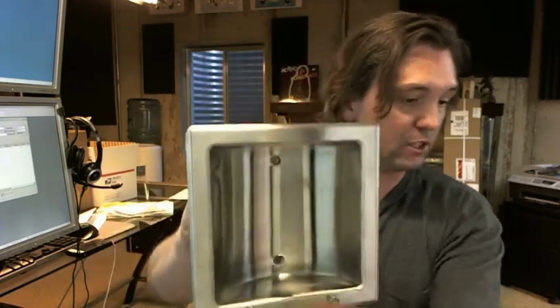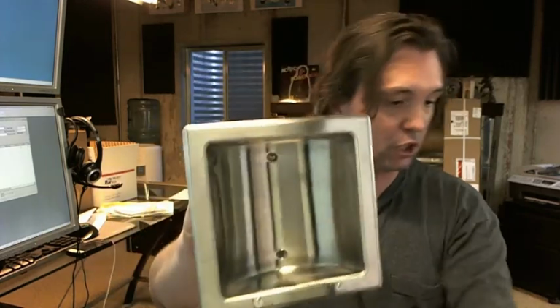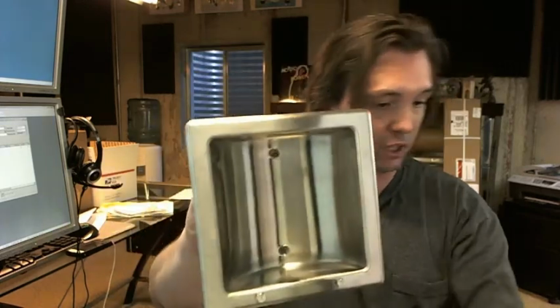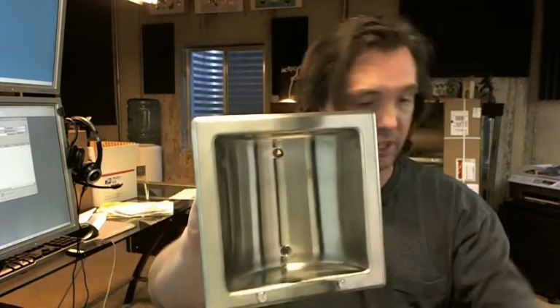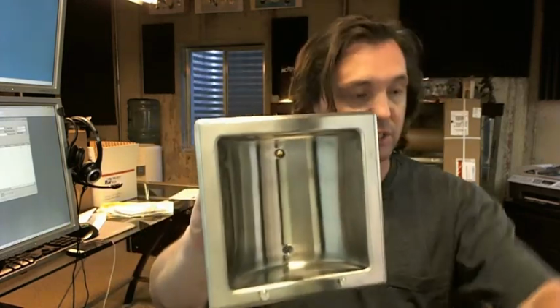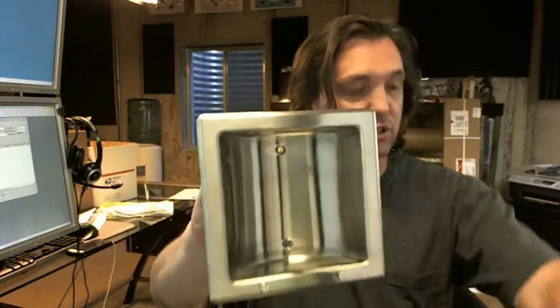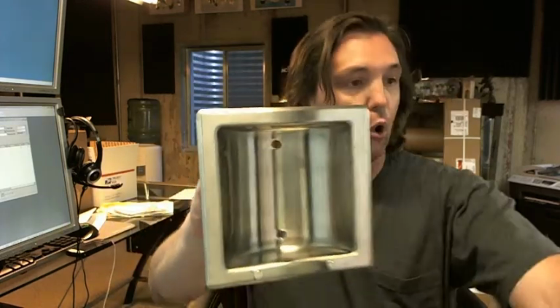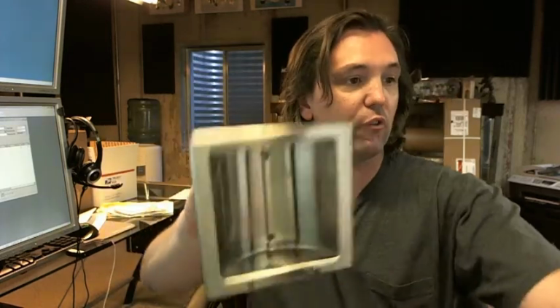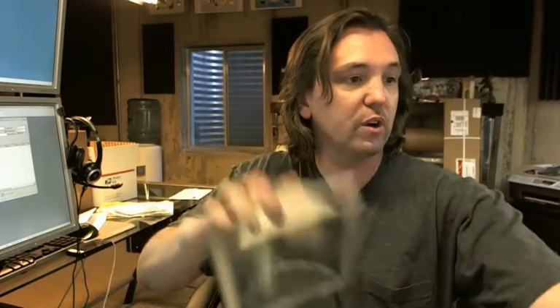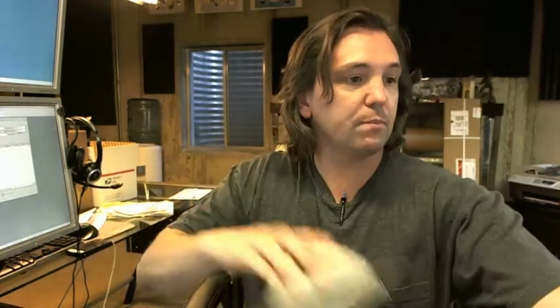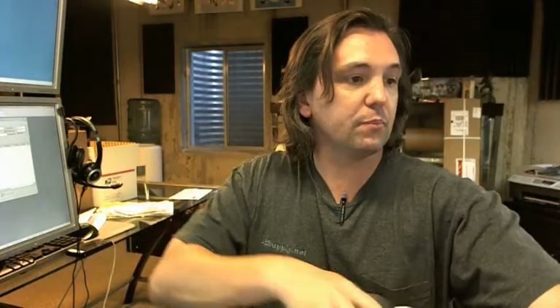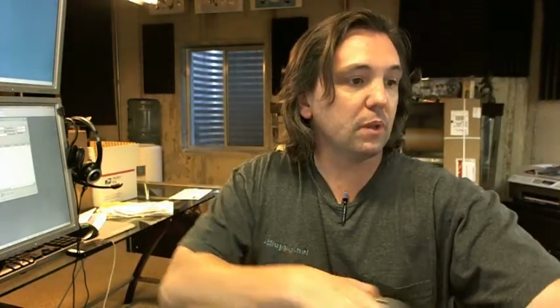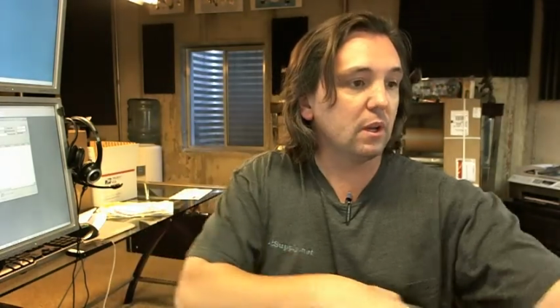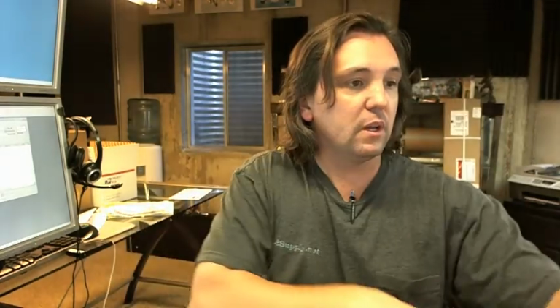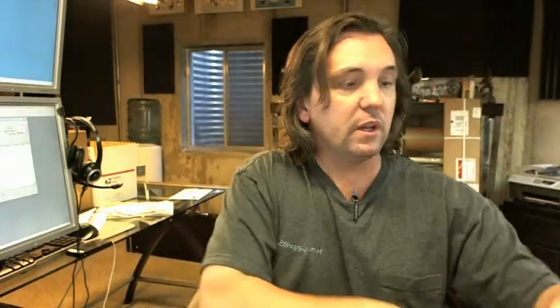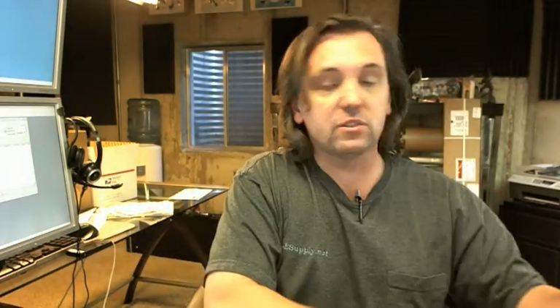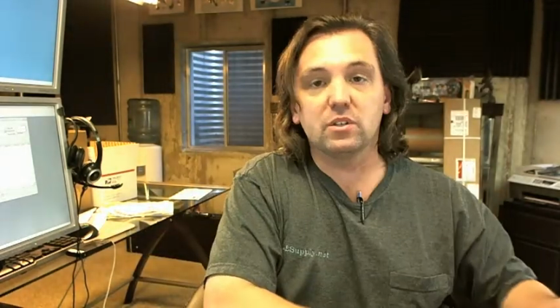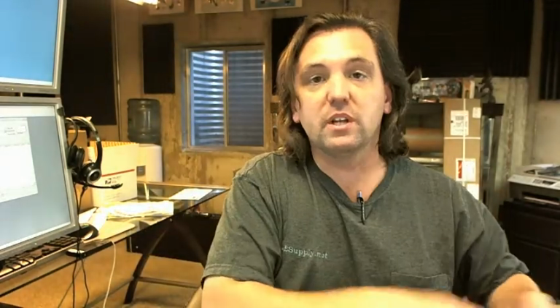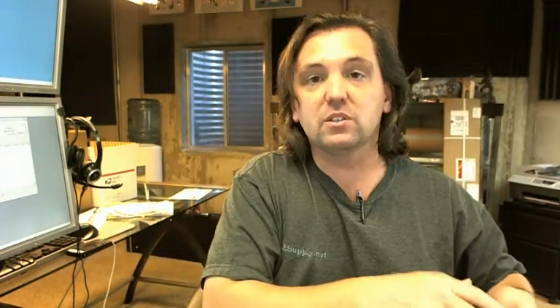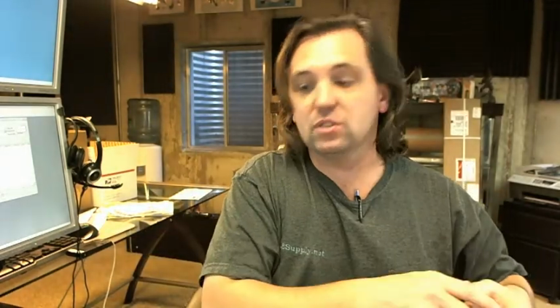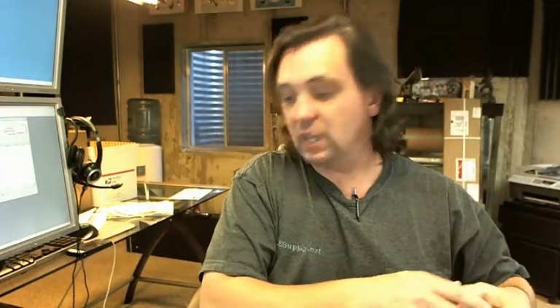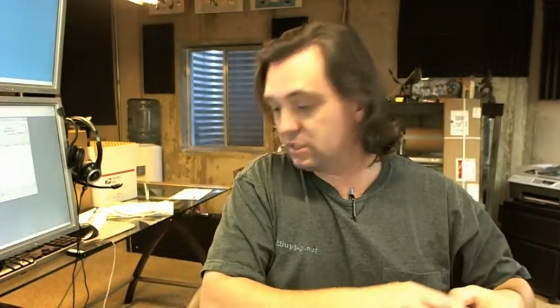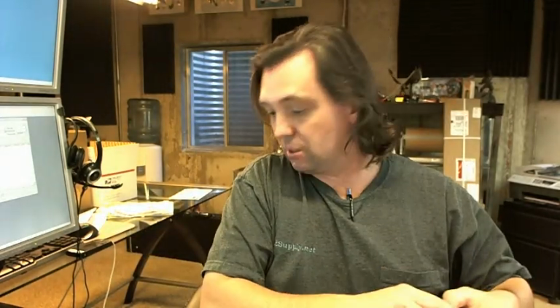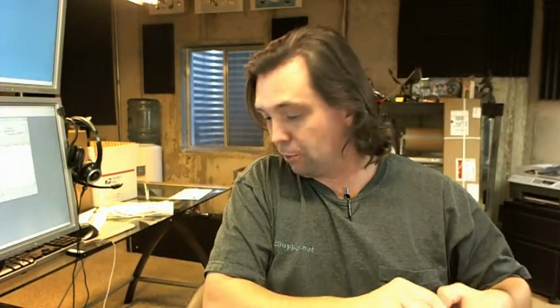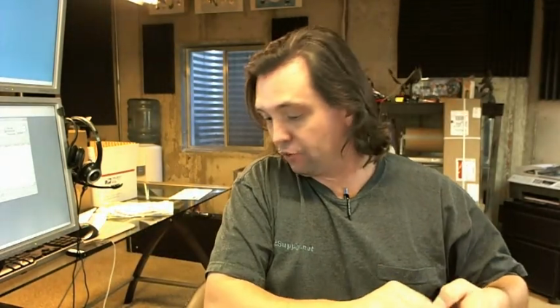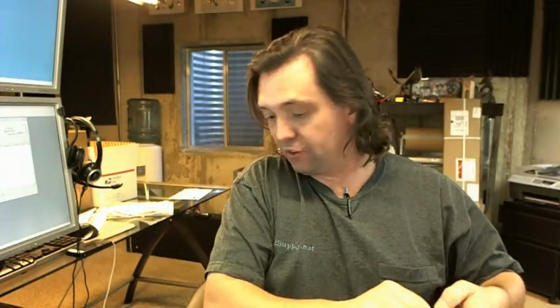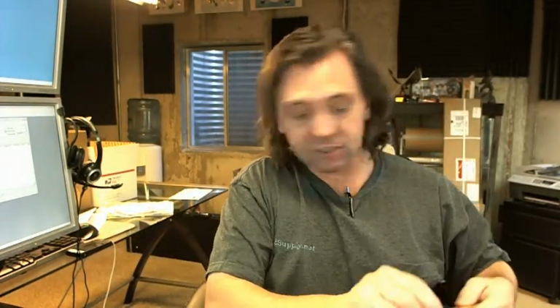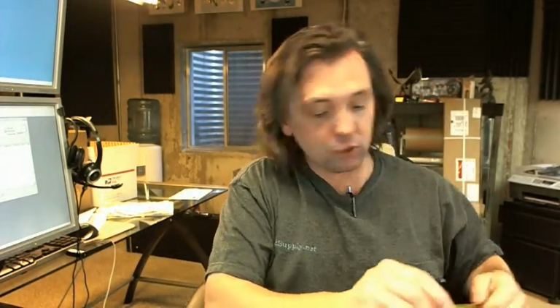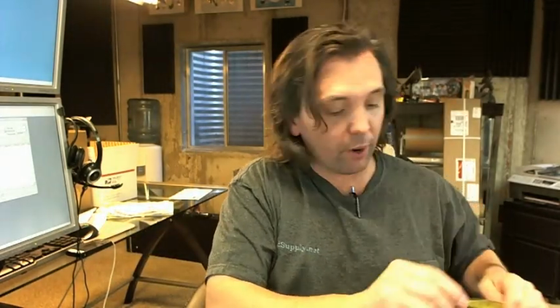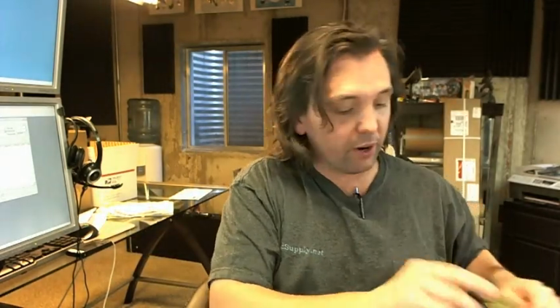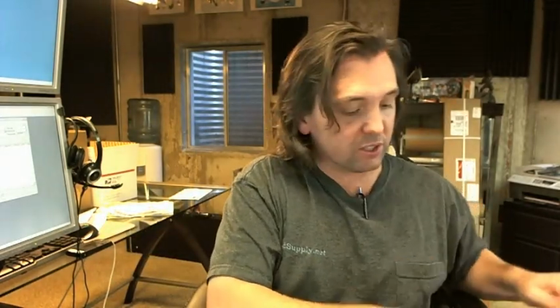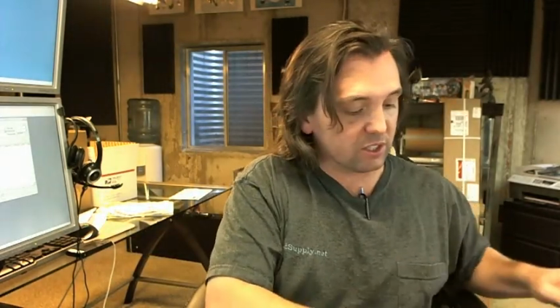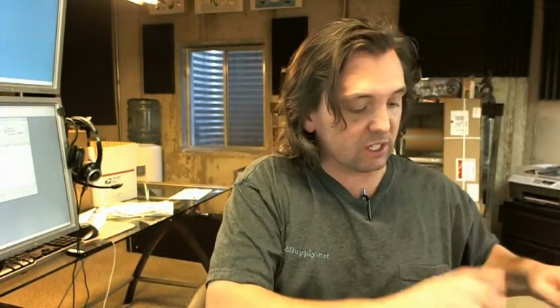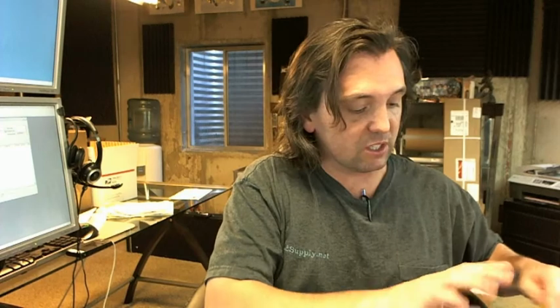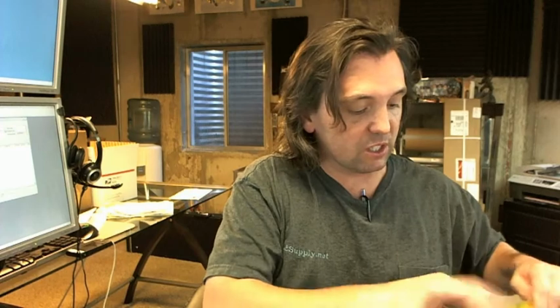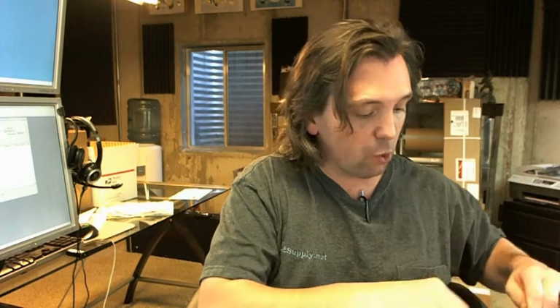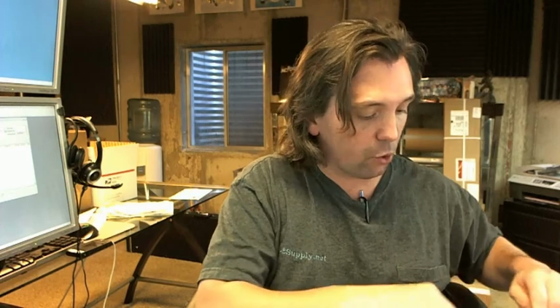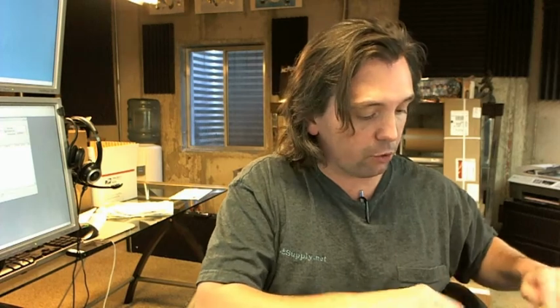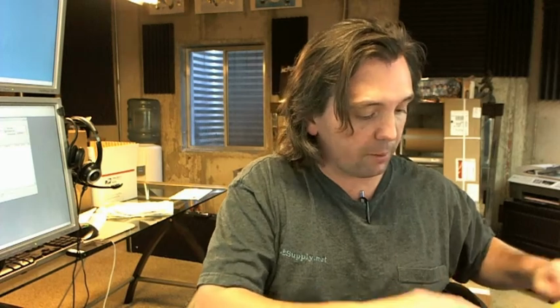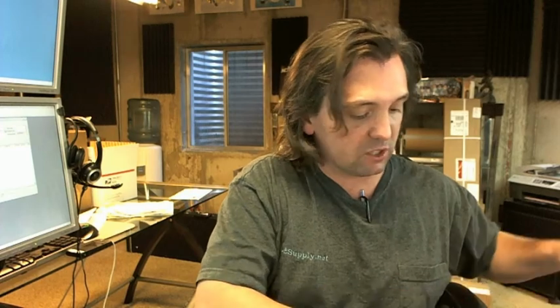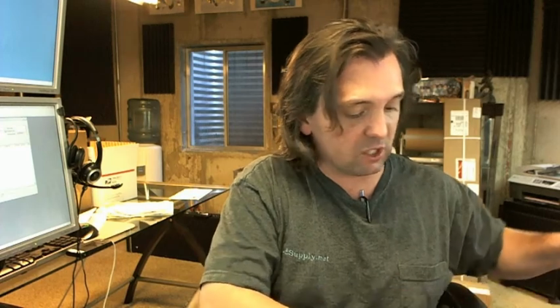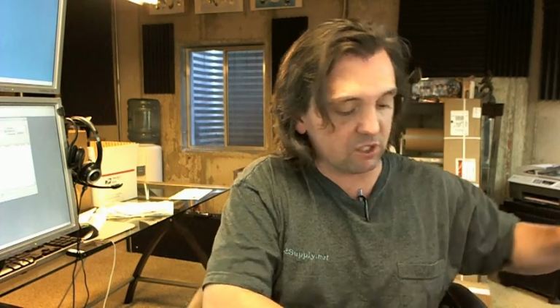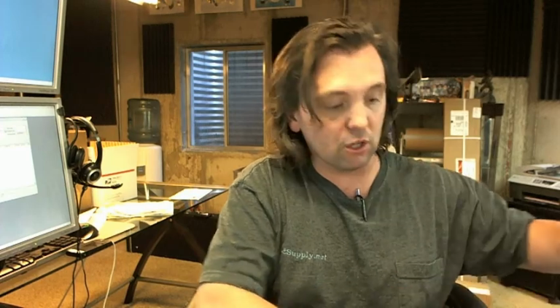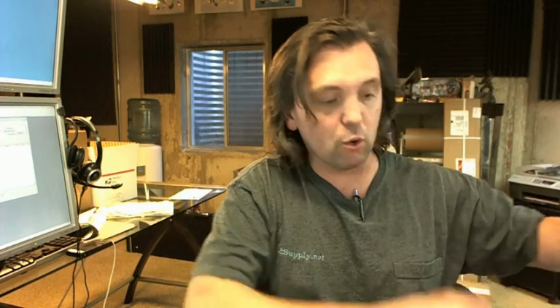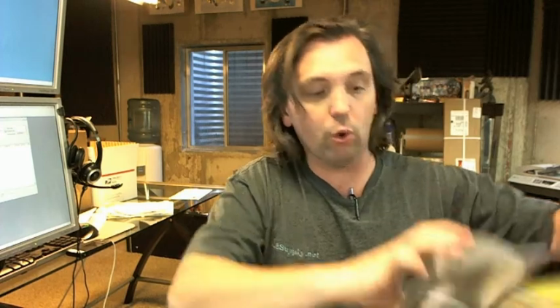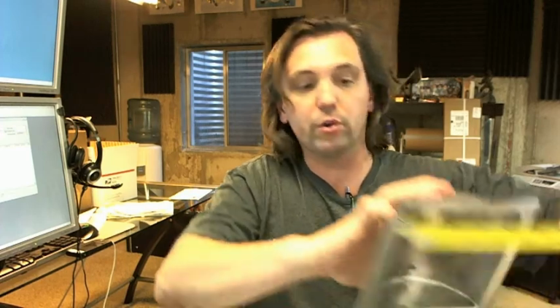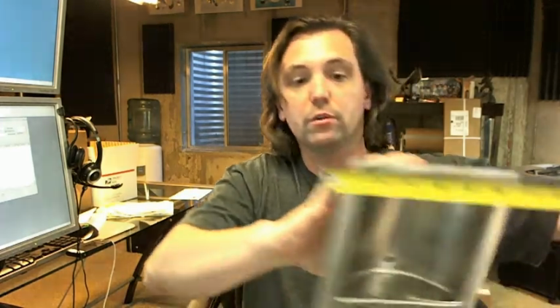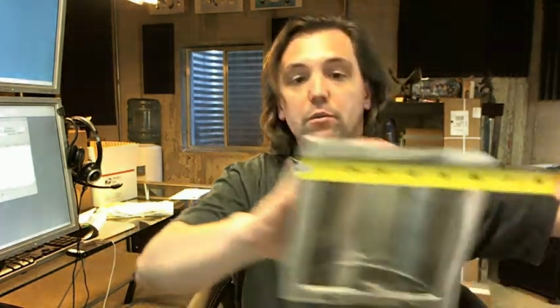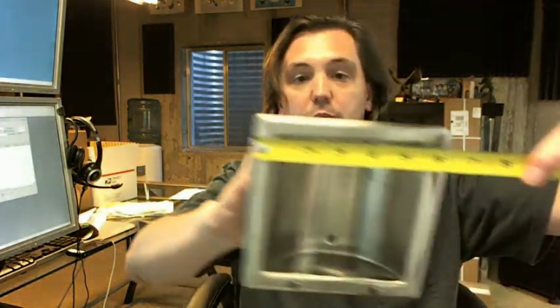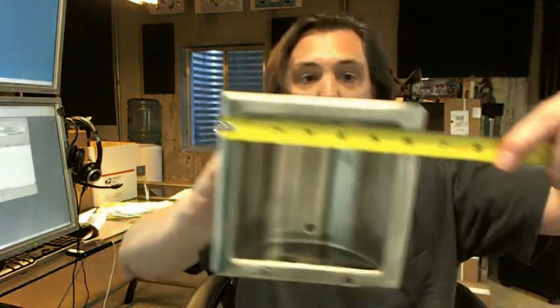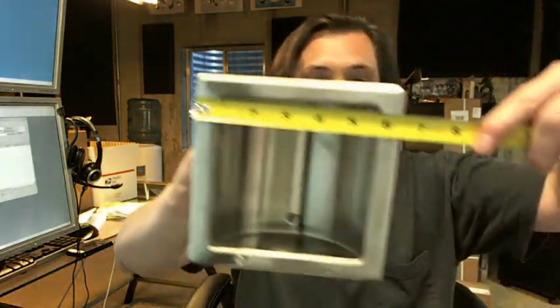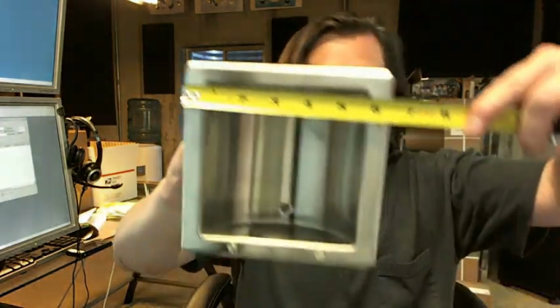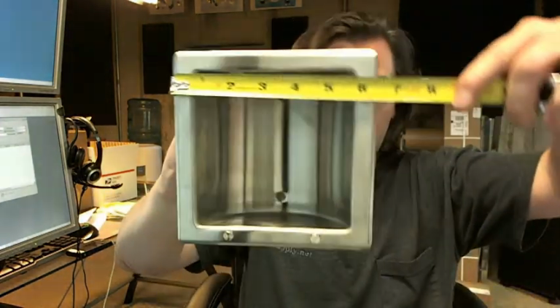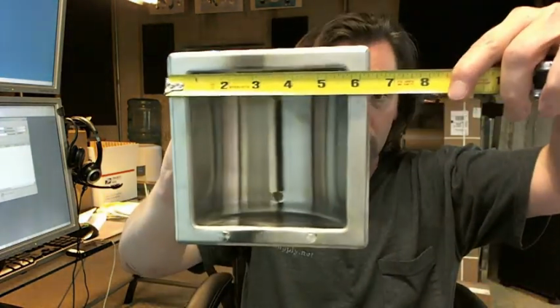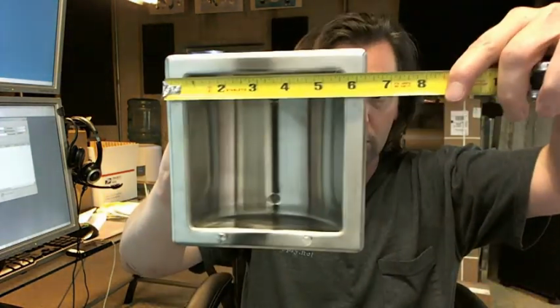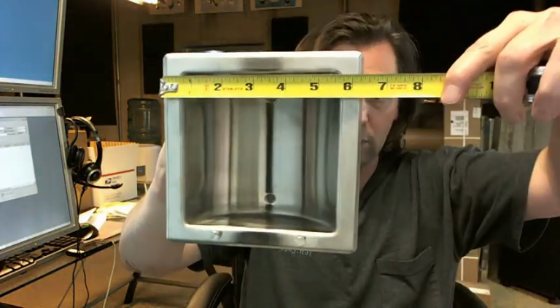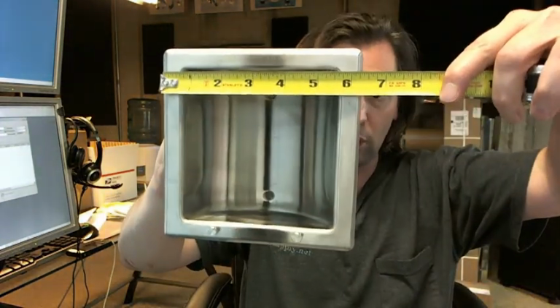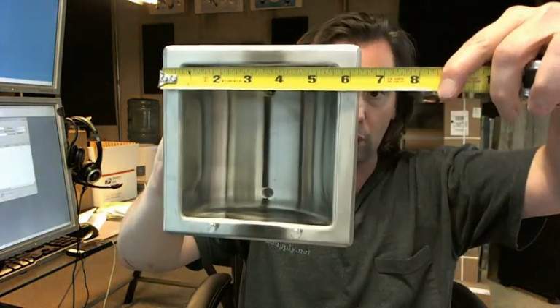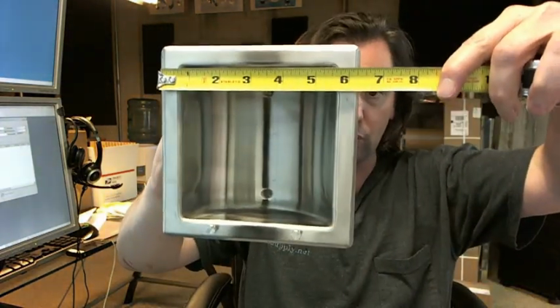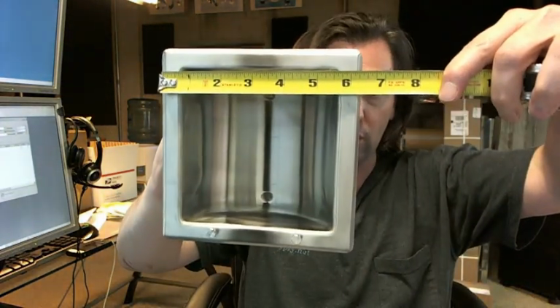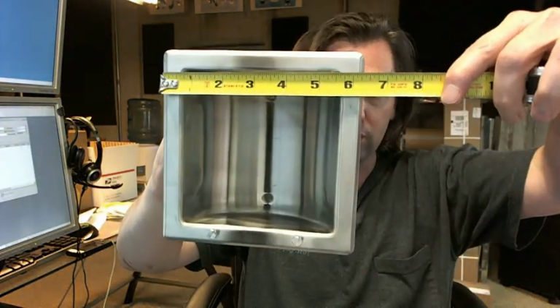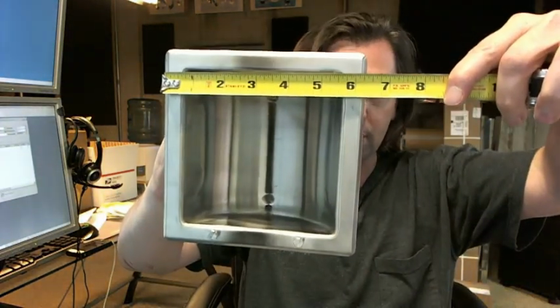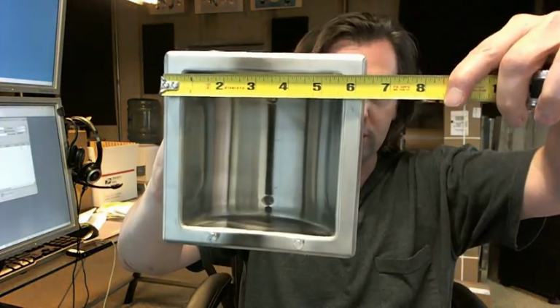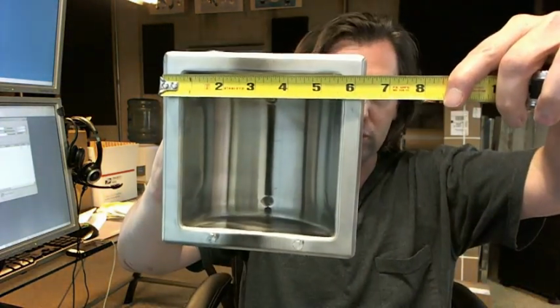Dimensionally, let's go over it. It's a perfect square — six and a quarter by six and a quarter overall dimension.